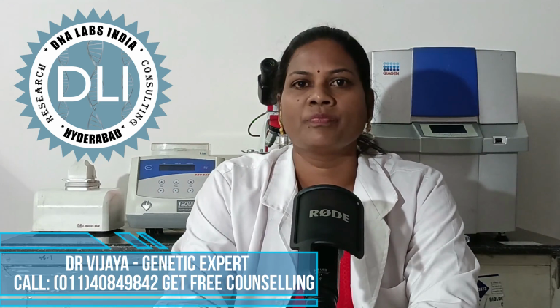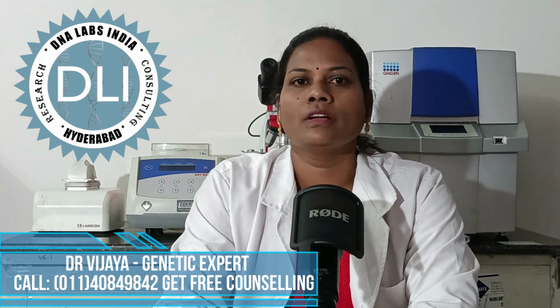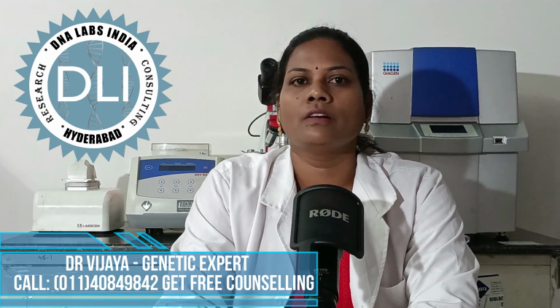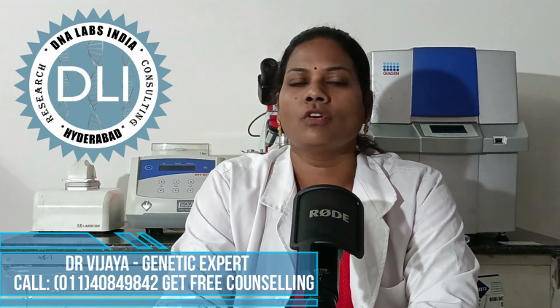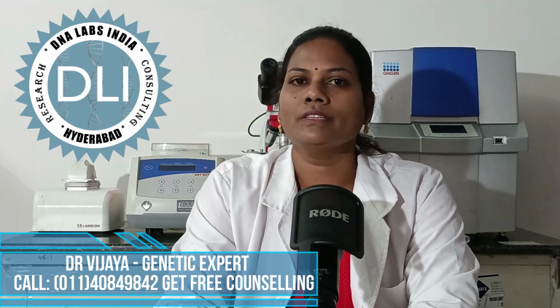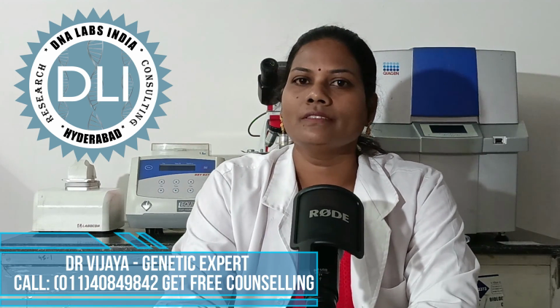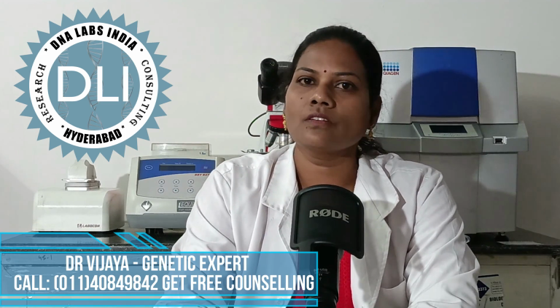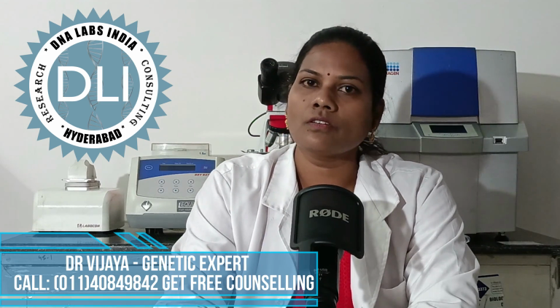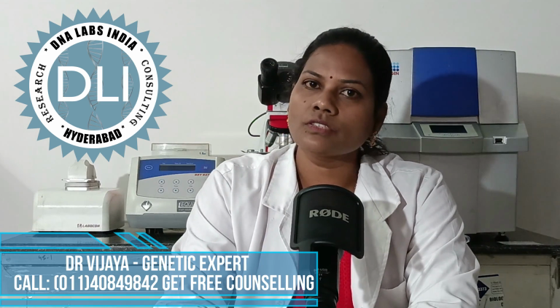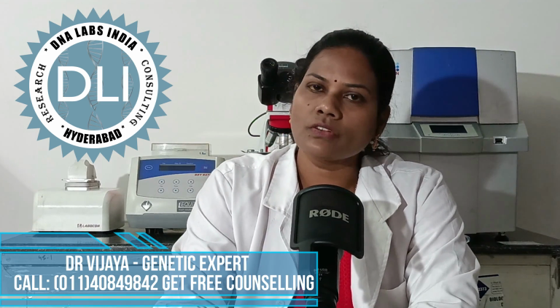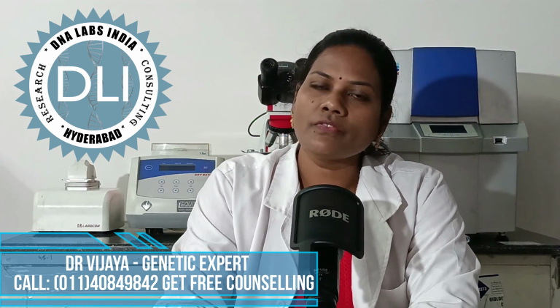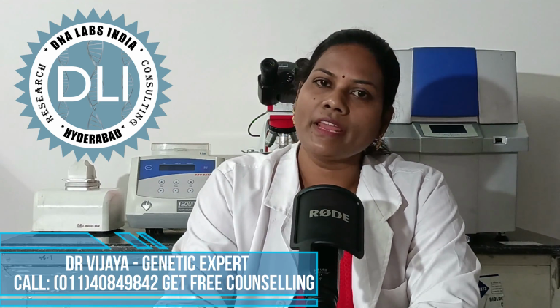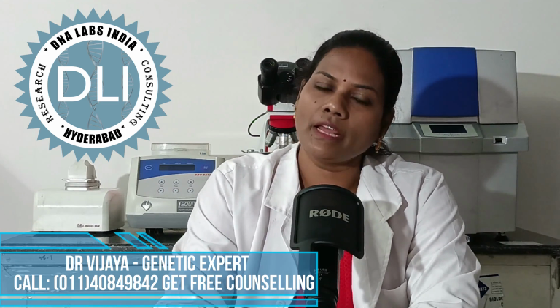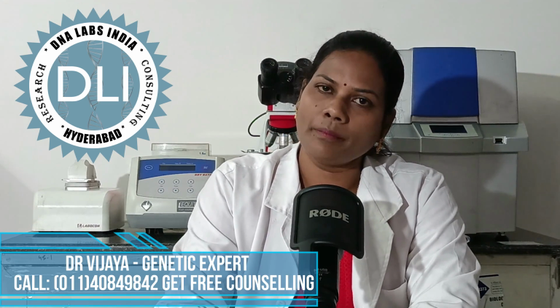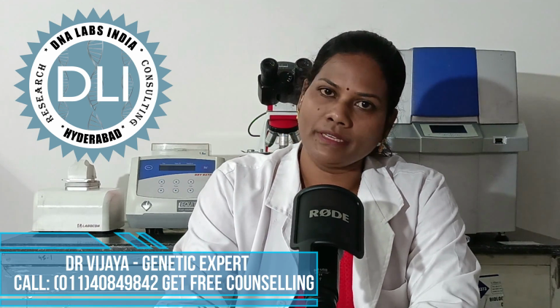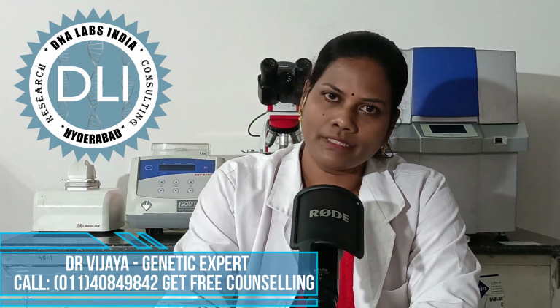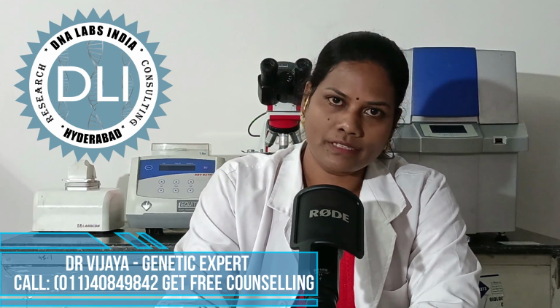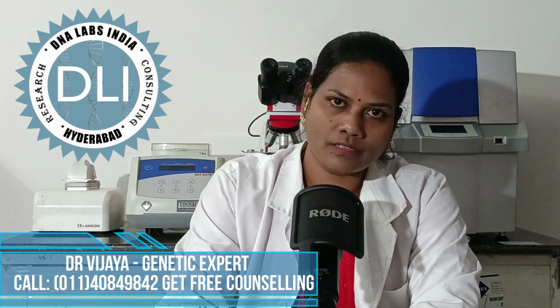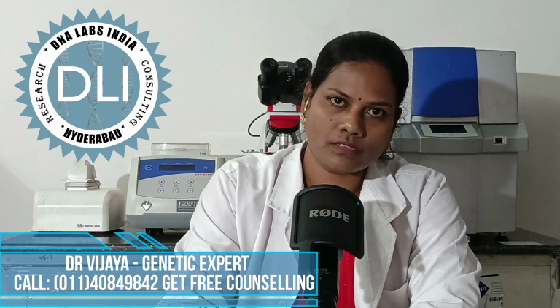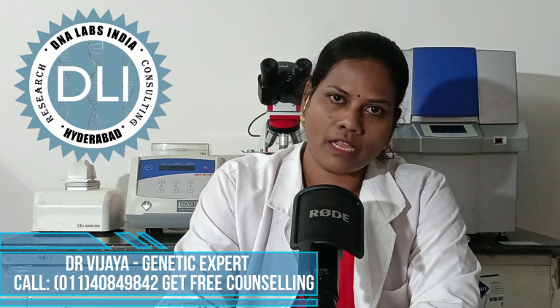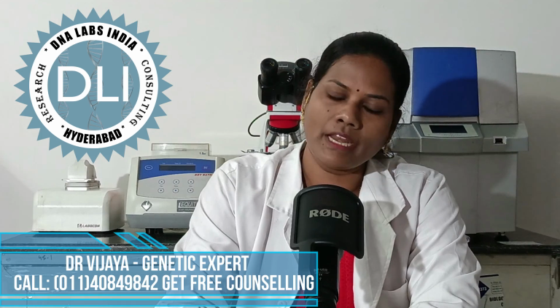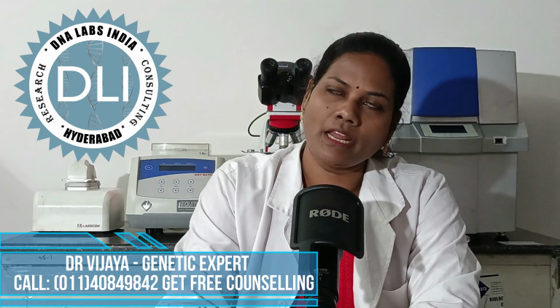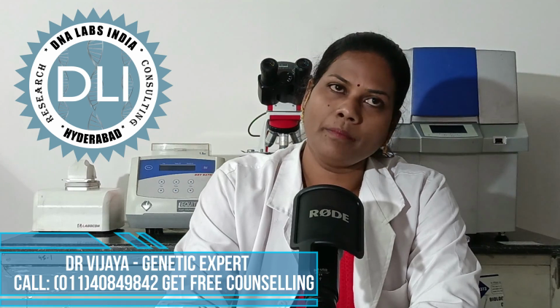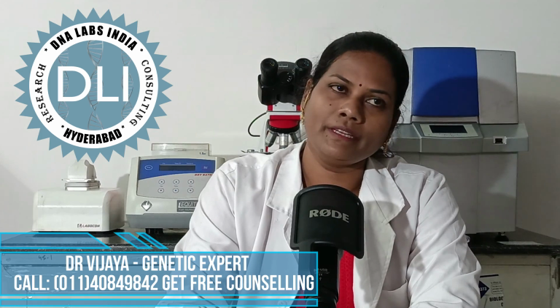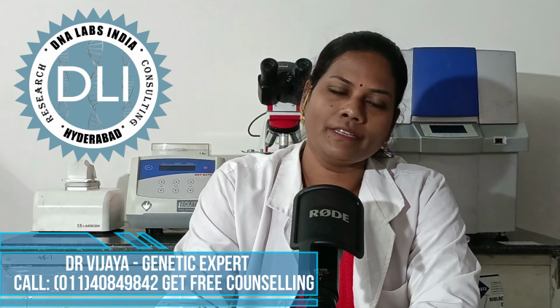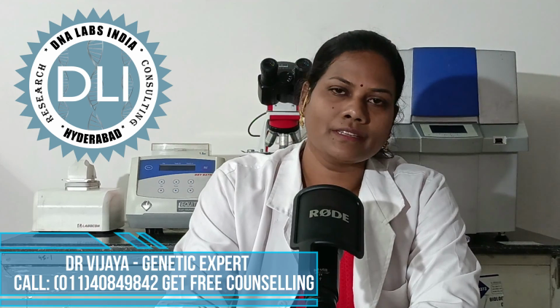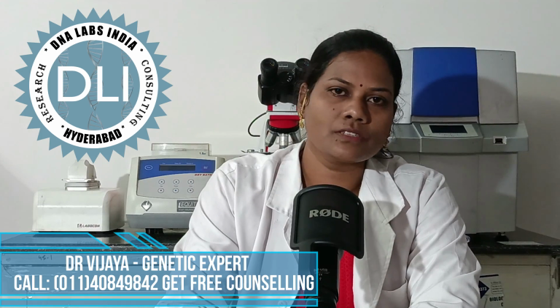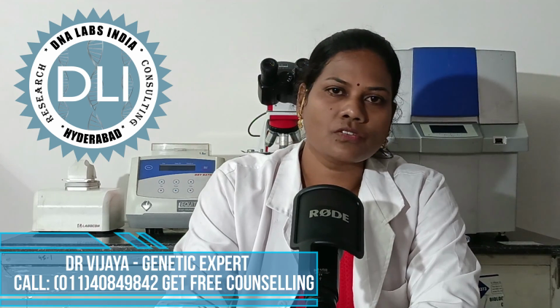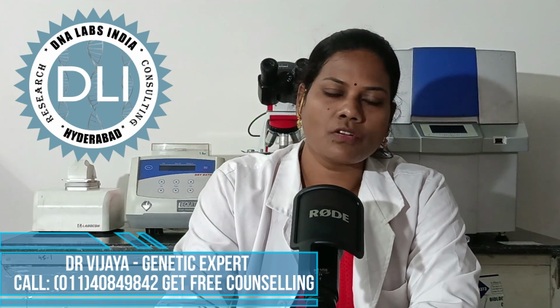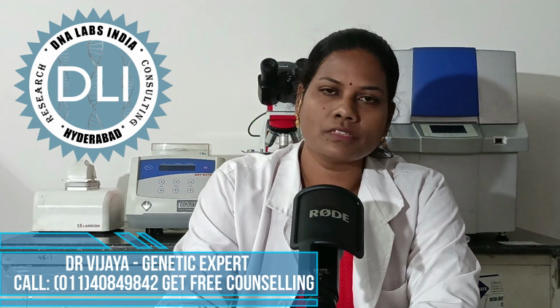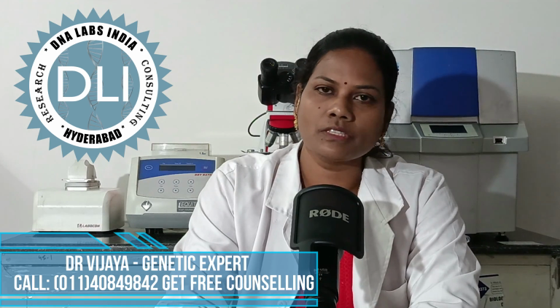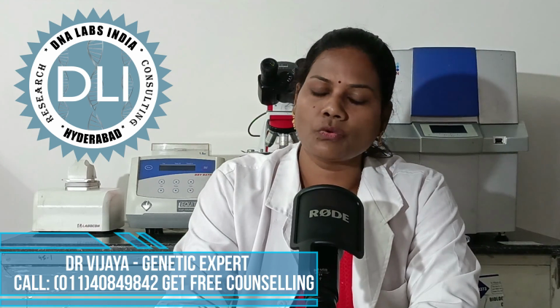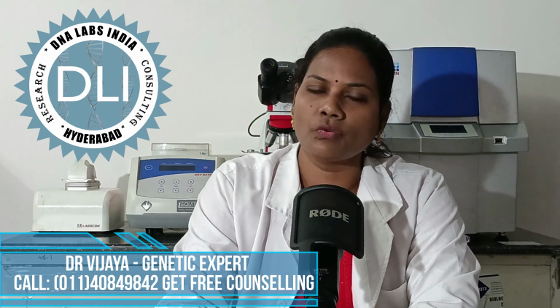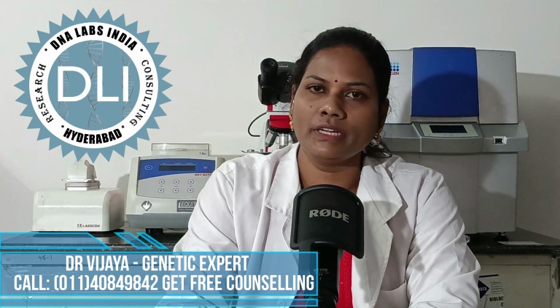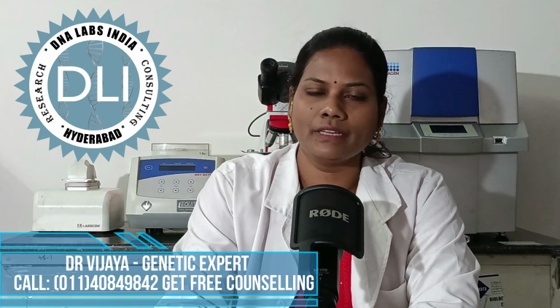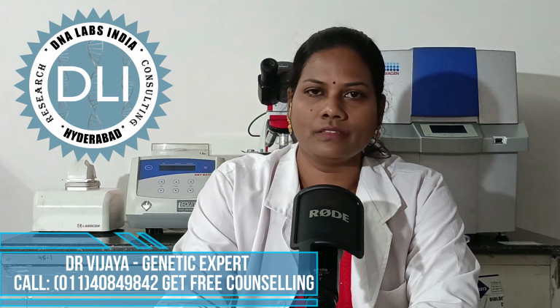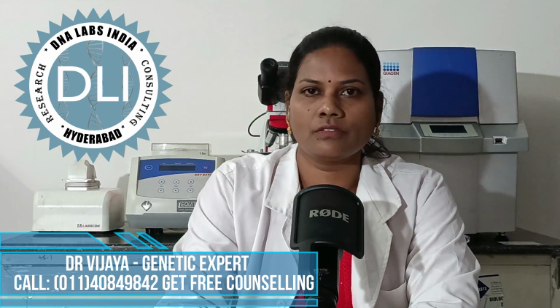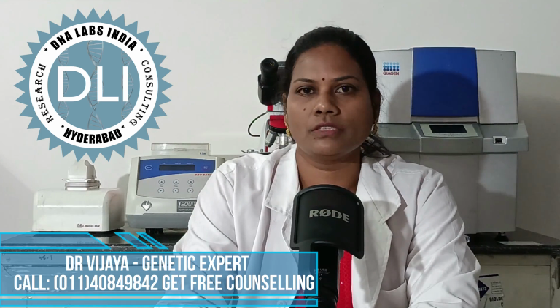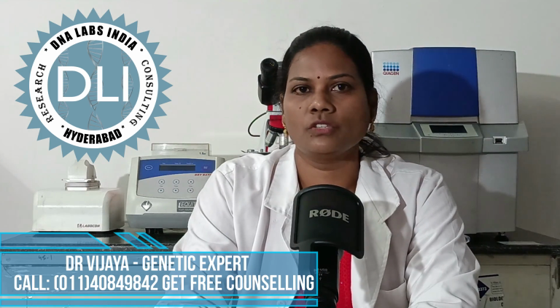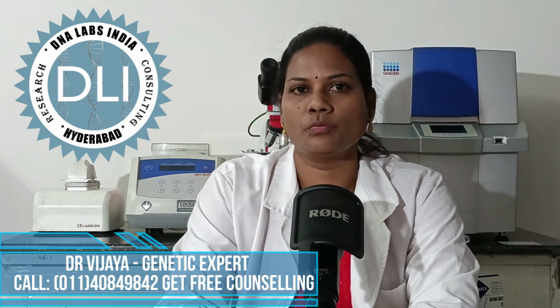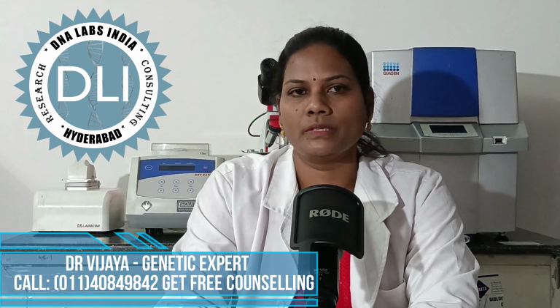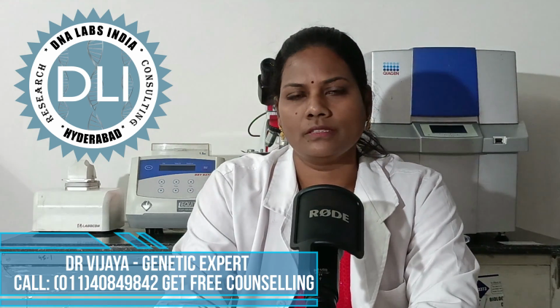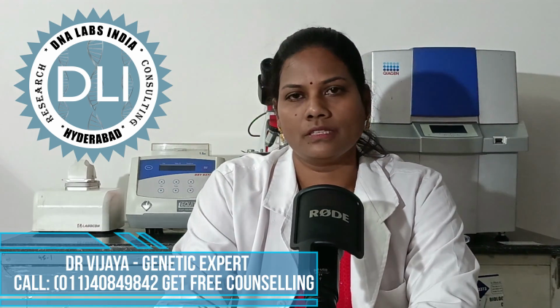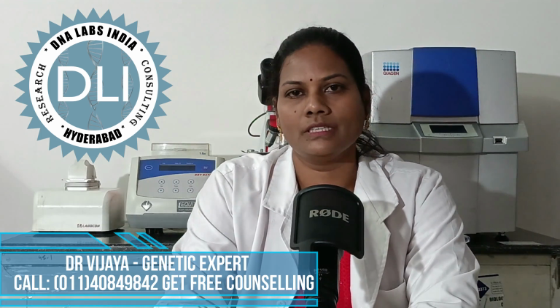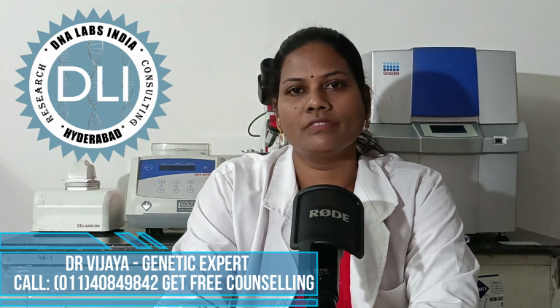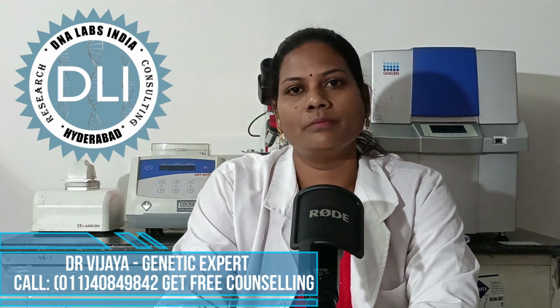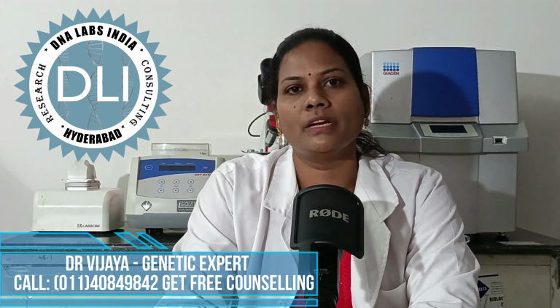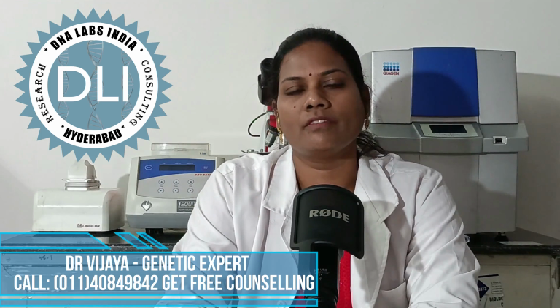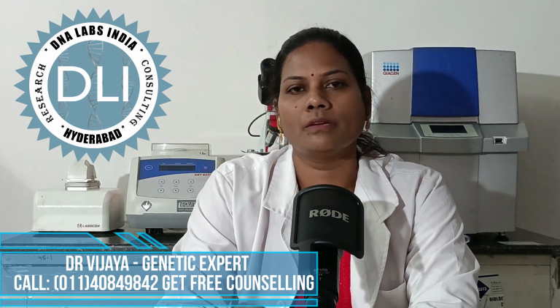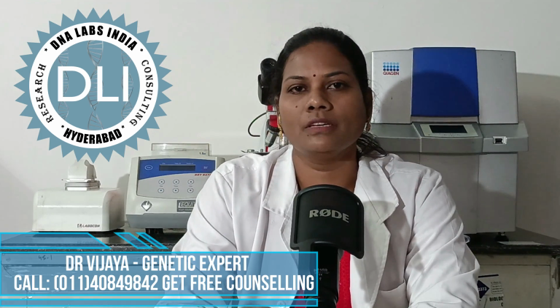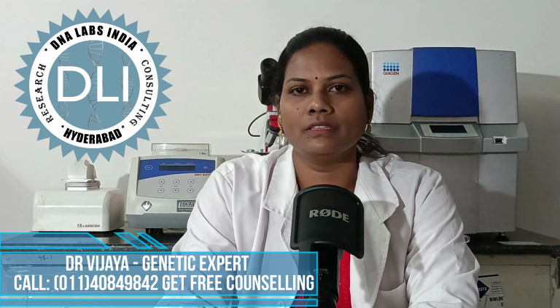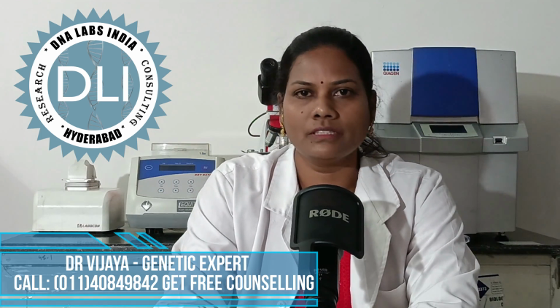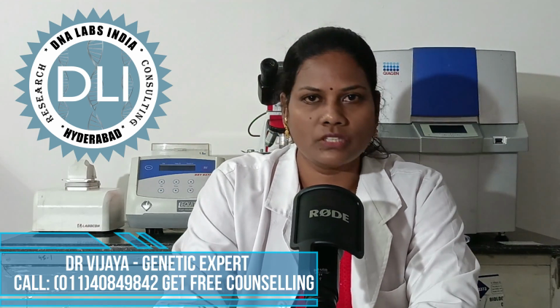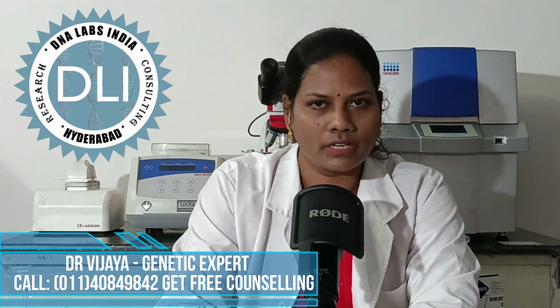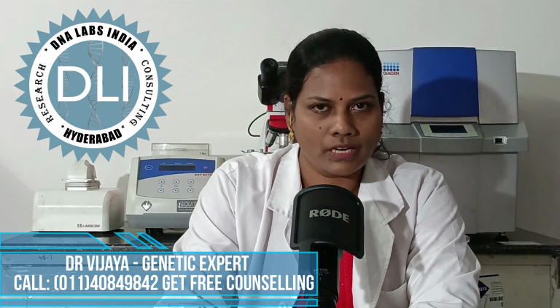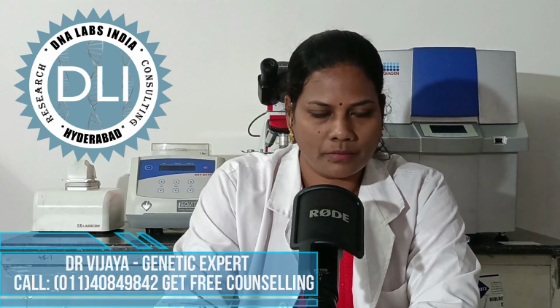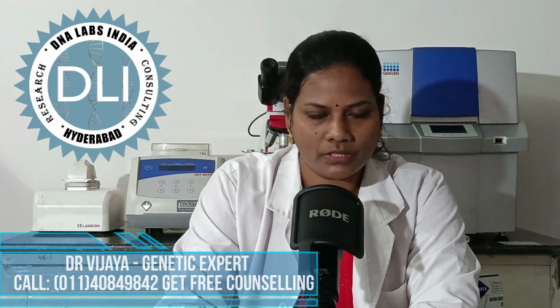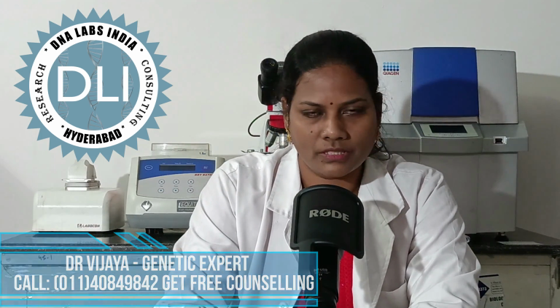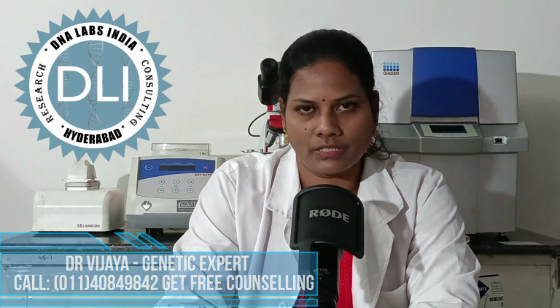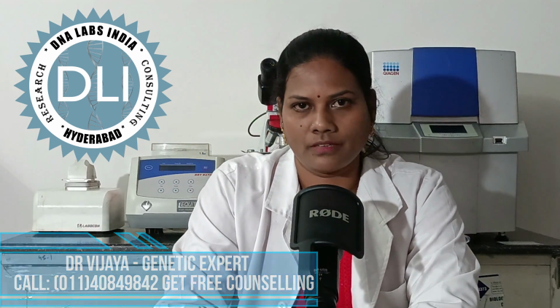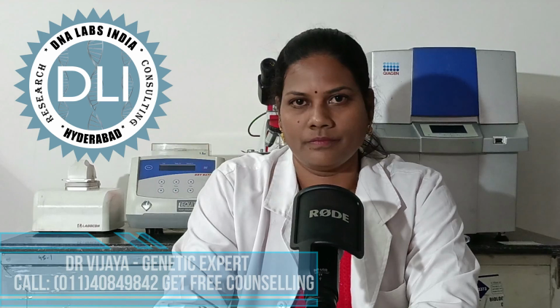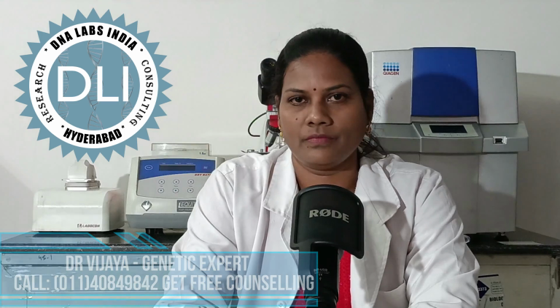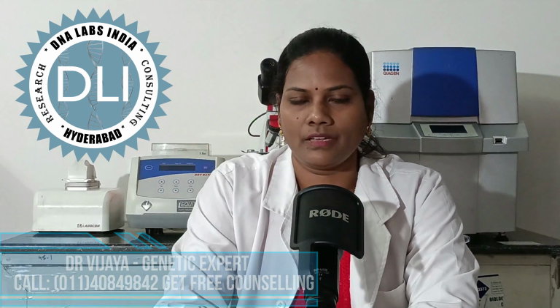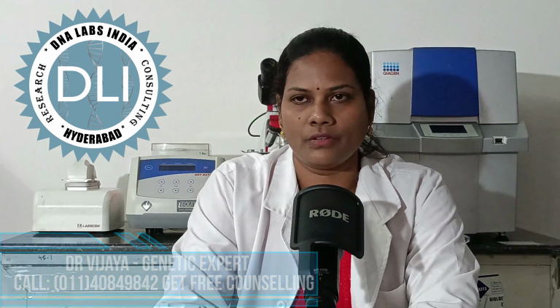What is the cost of the NIPT test? The NIPT test cost is only 10,000 rupees, and it is available at DNA Labs in India. Thank you.